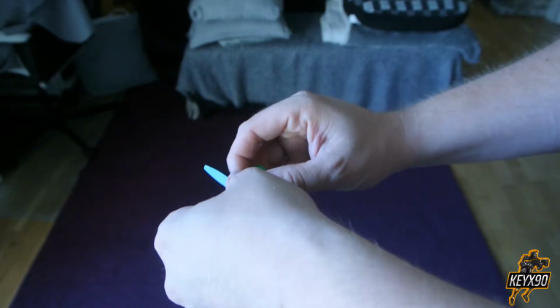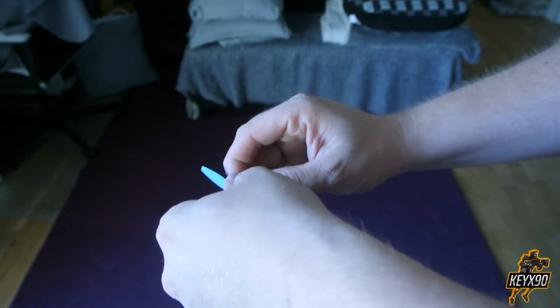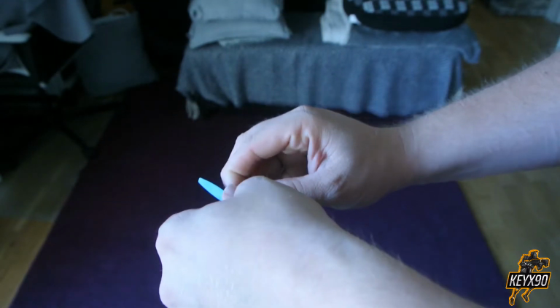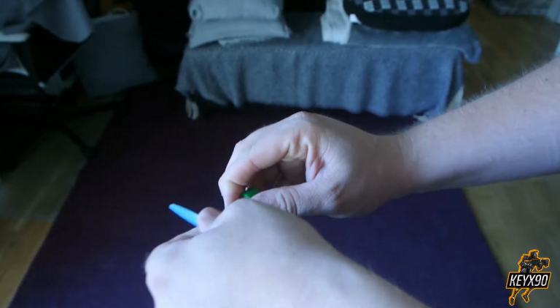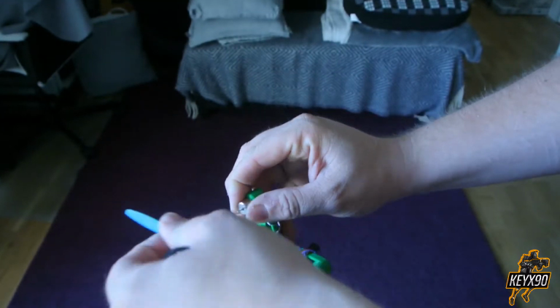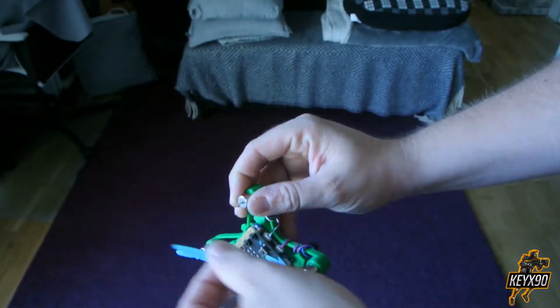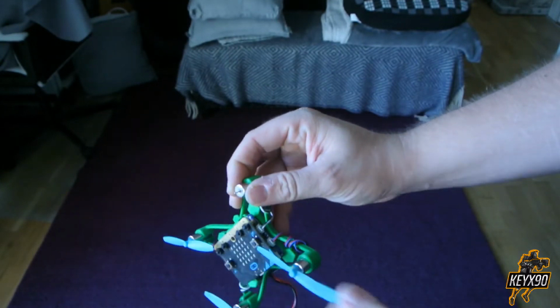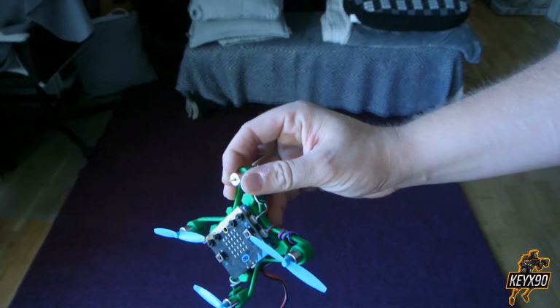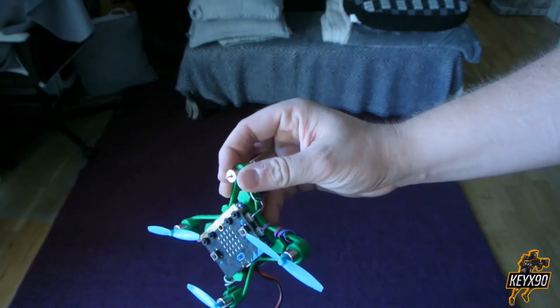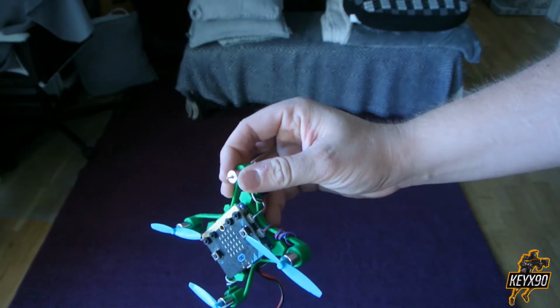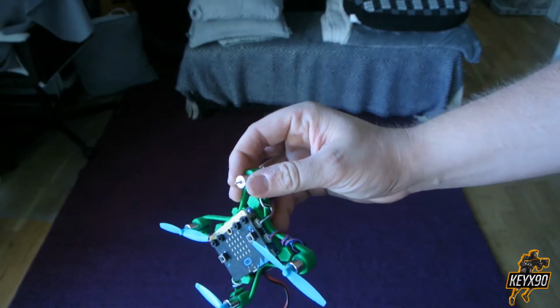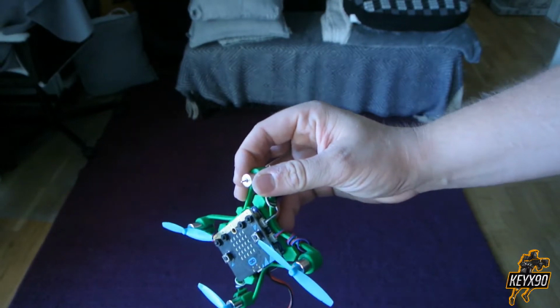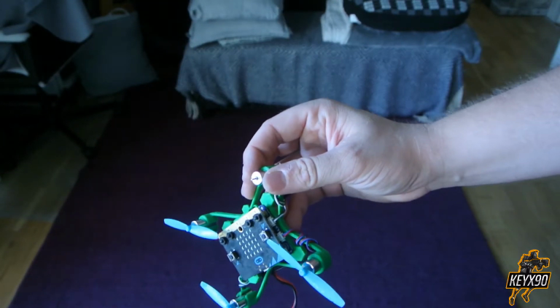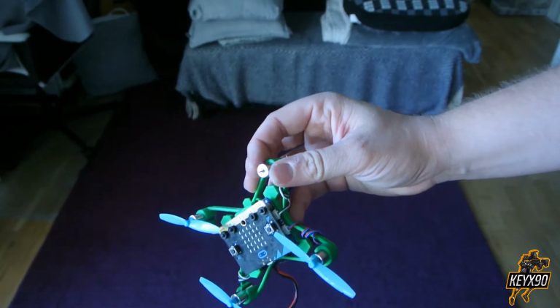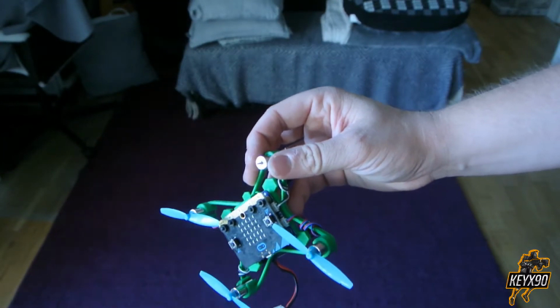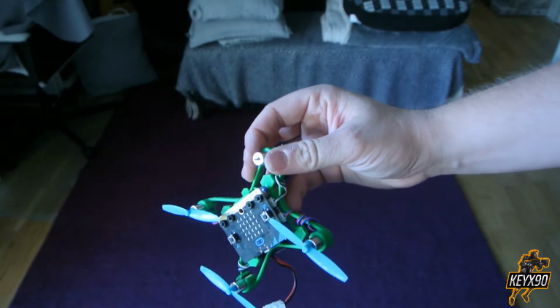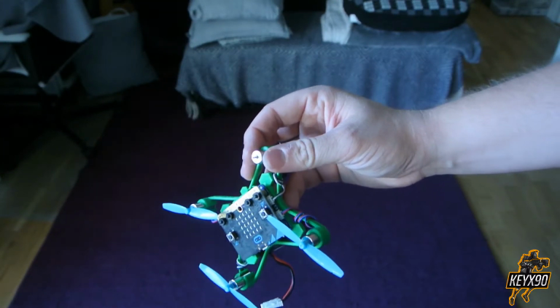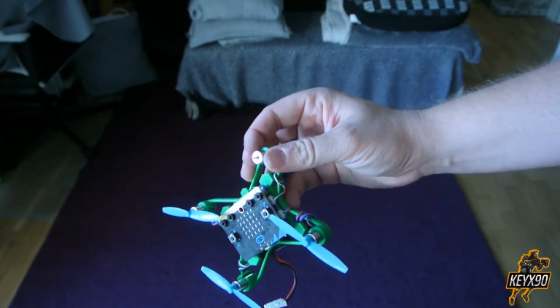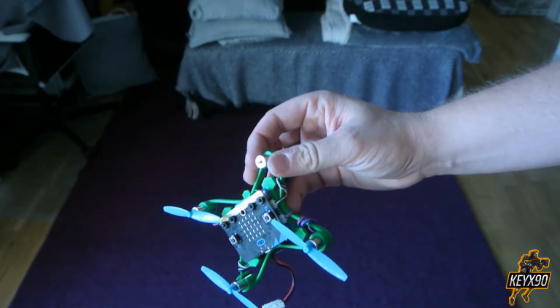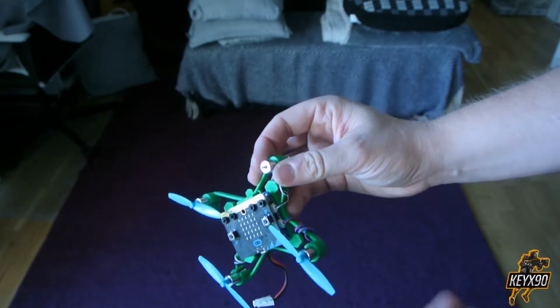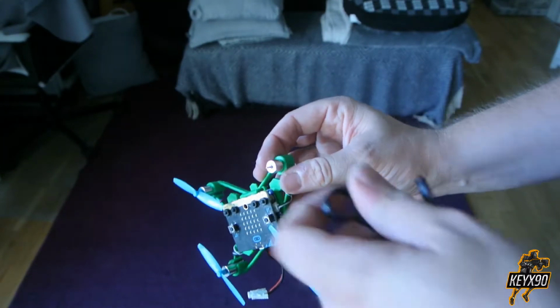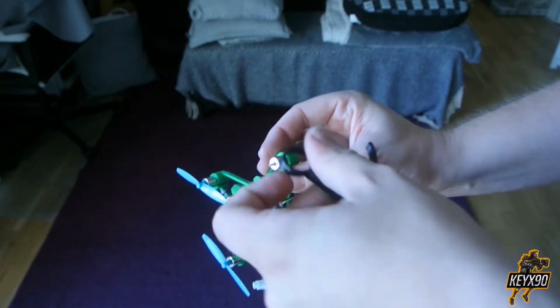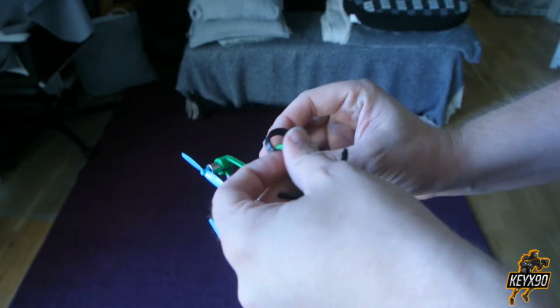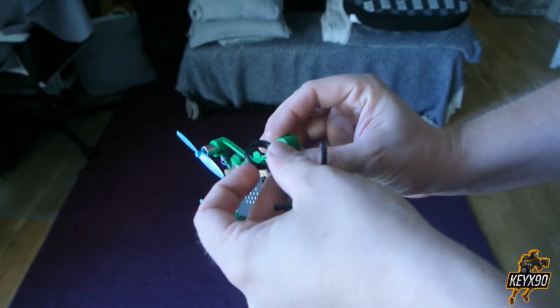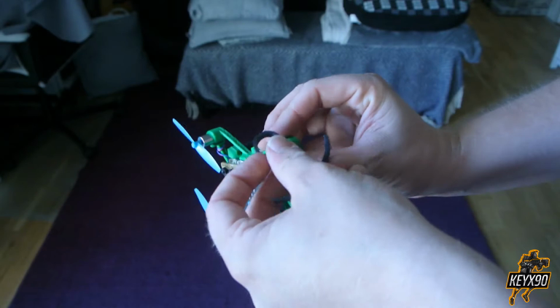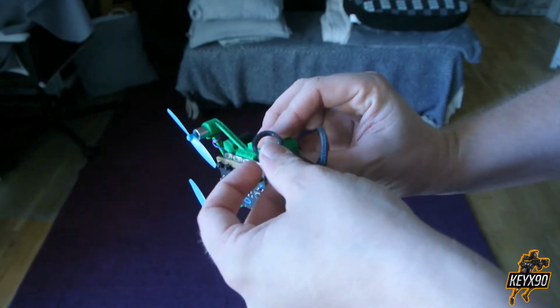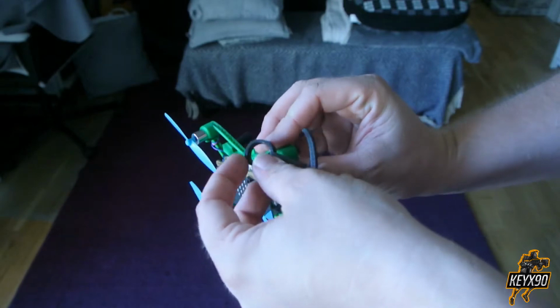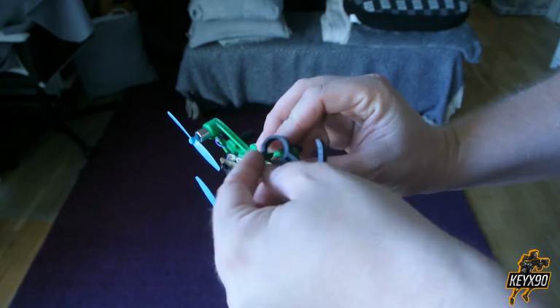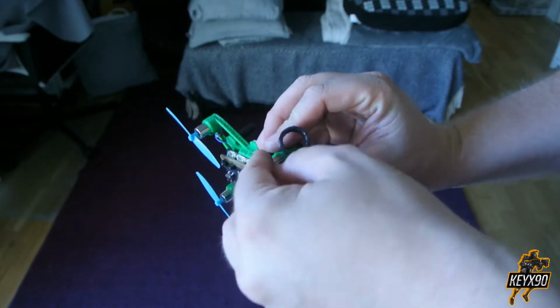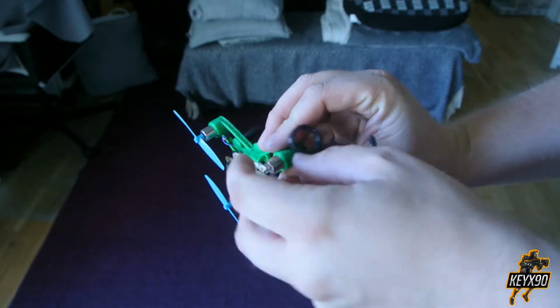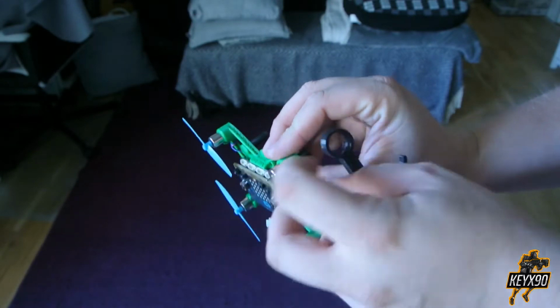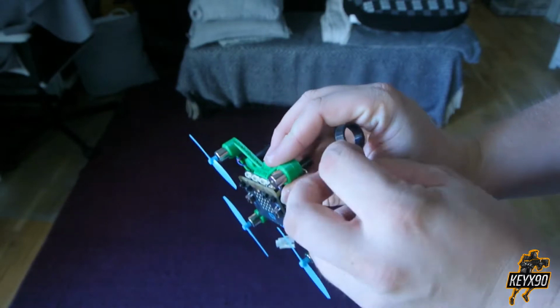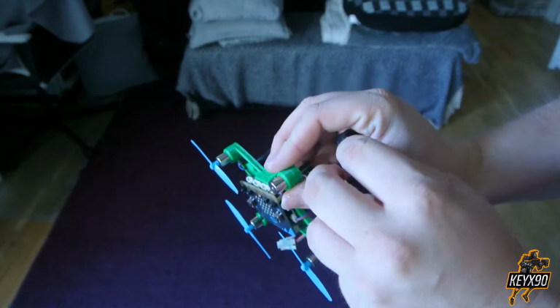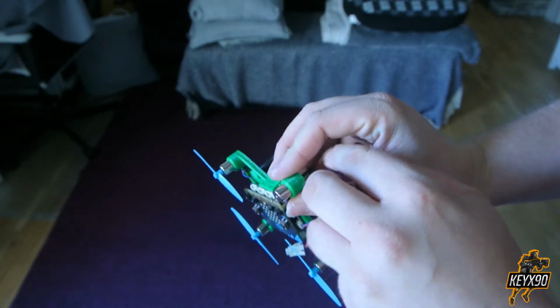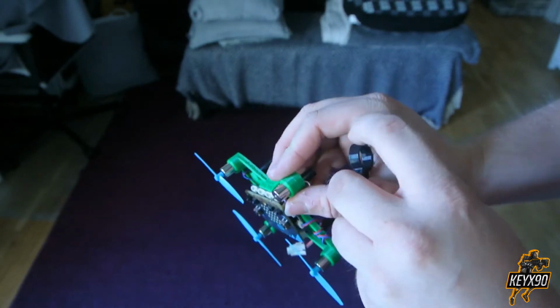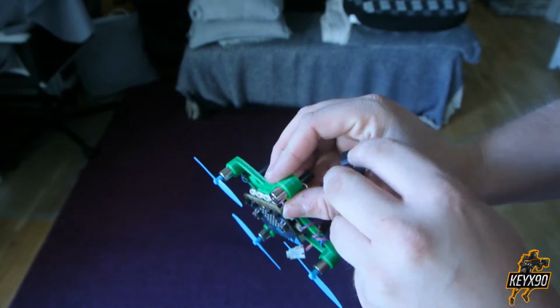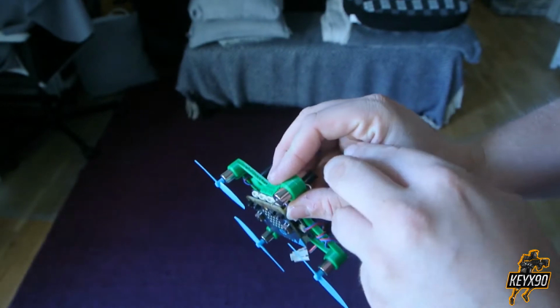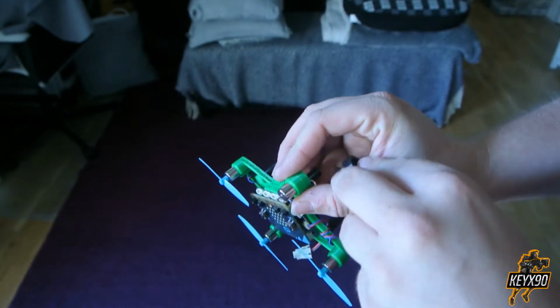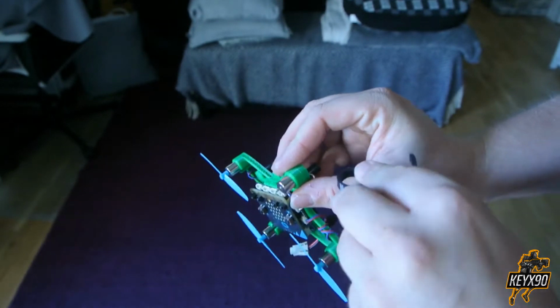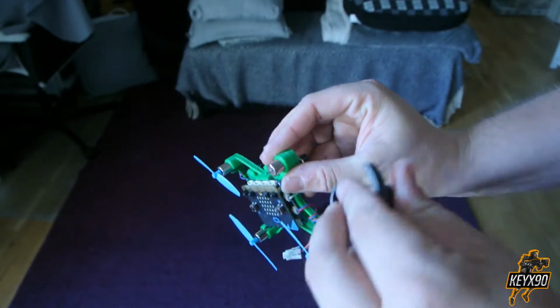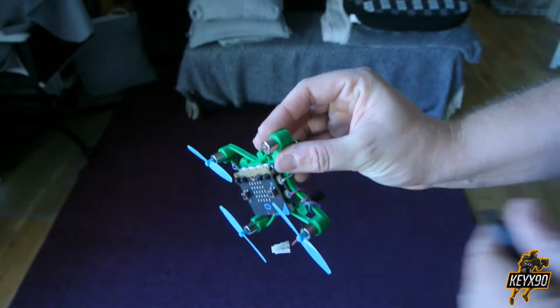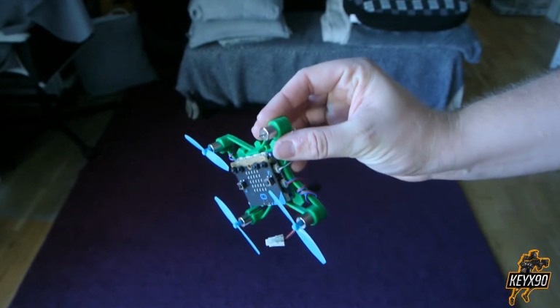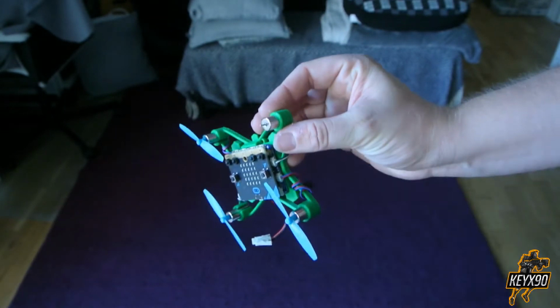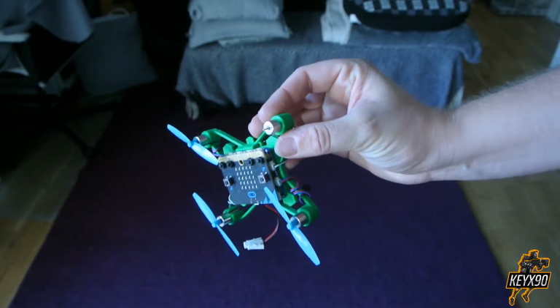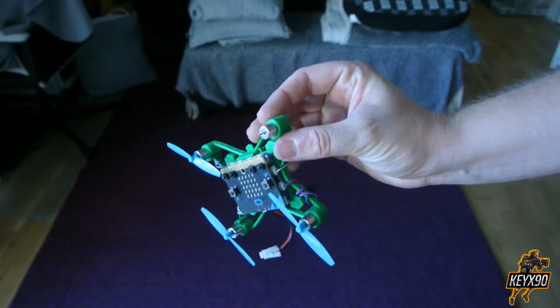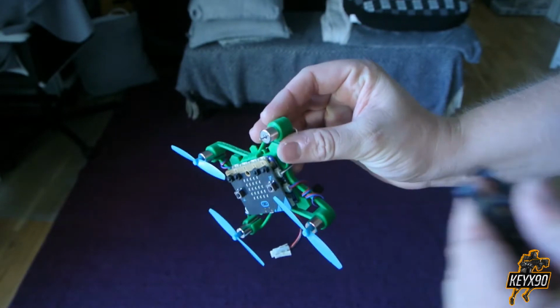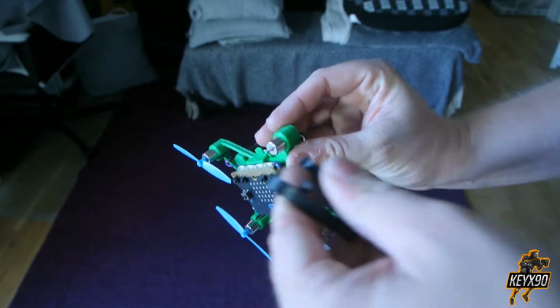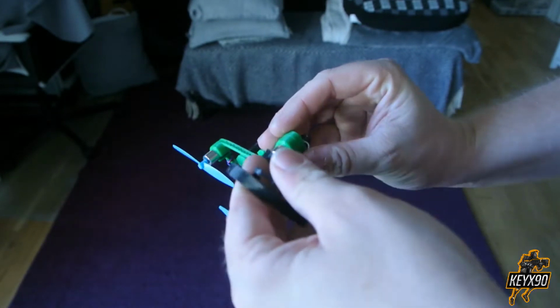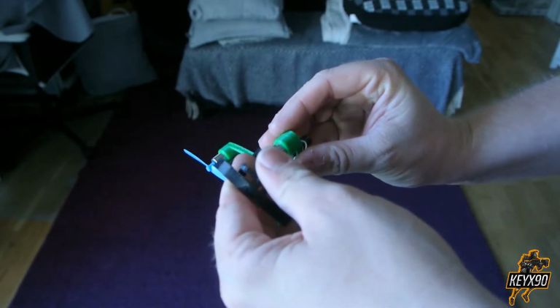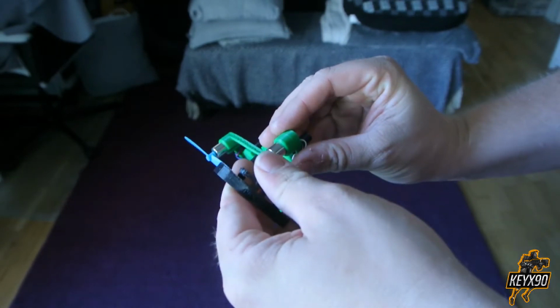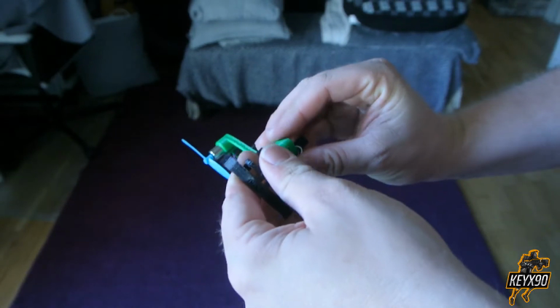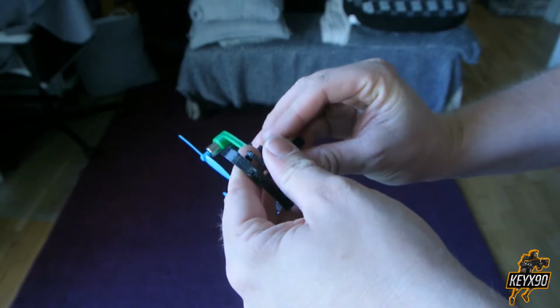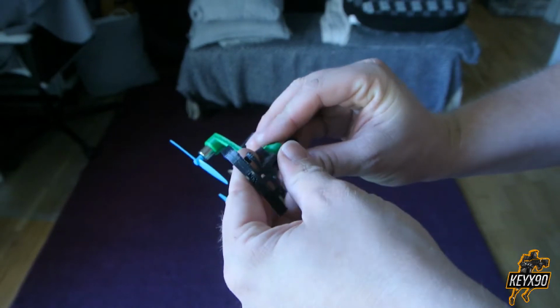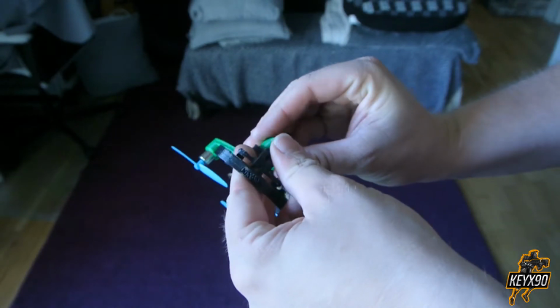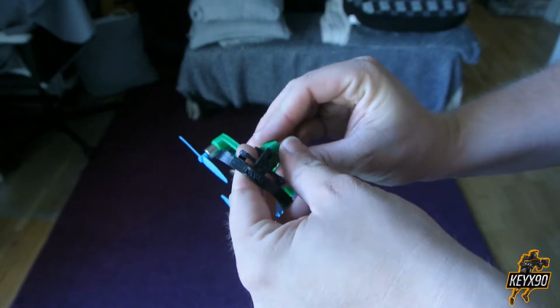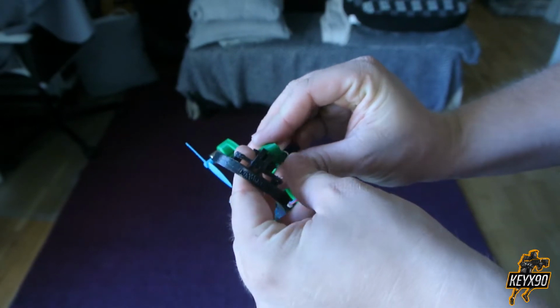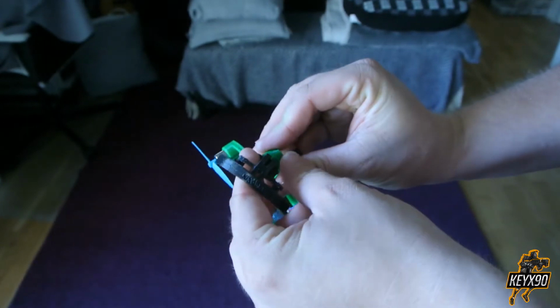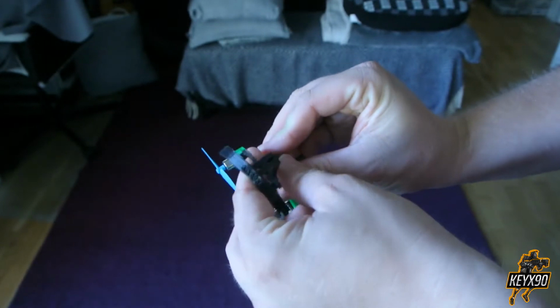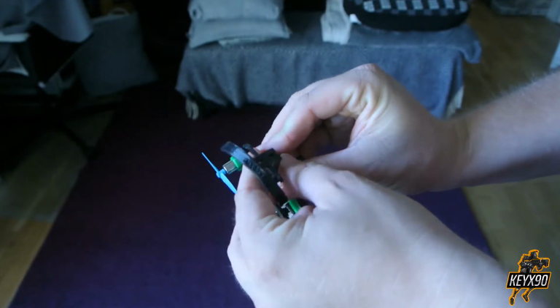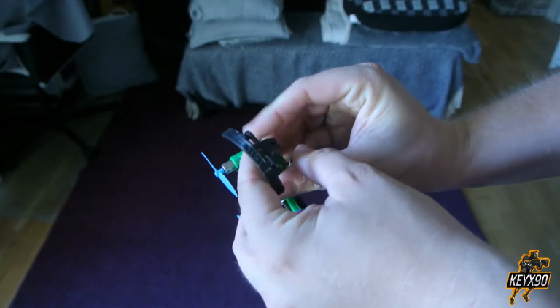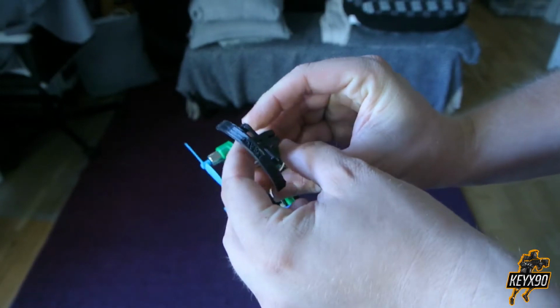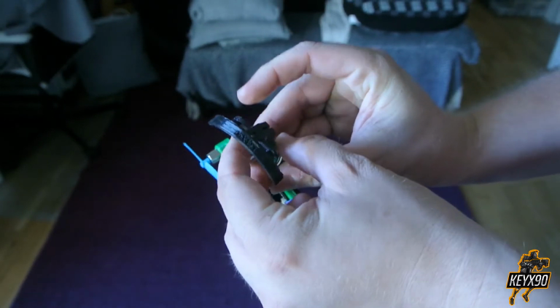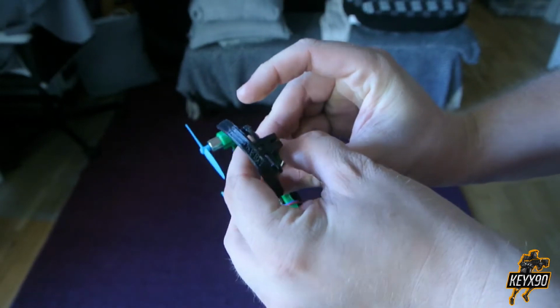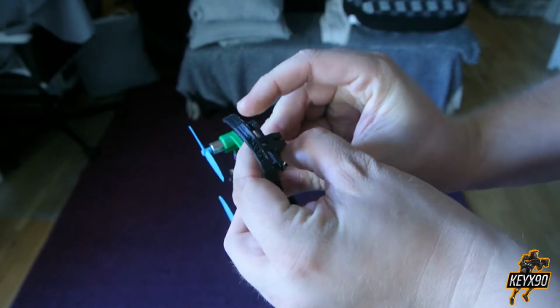The idea is that all you have to do to attach the propeller protectors is to remove the propeller, squeeze the protector in place, adjust the angle, attach the propeller and there you go.